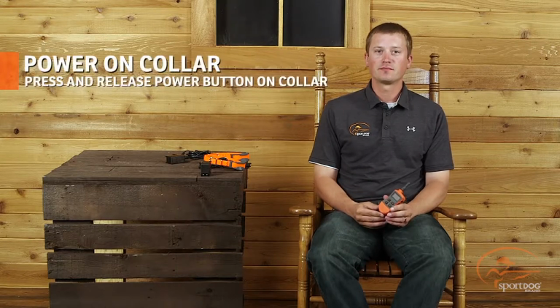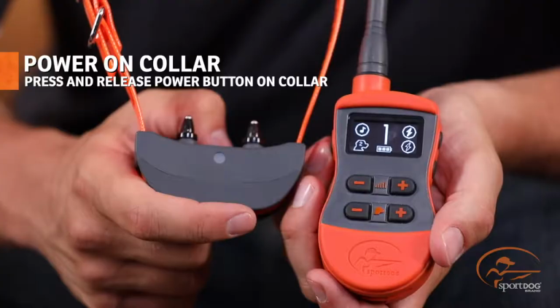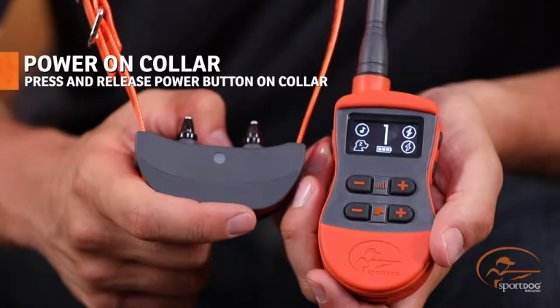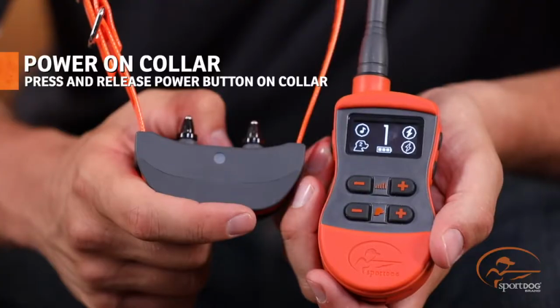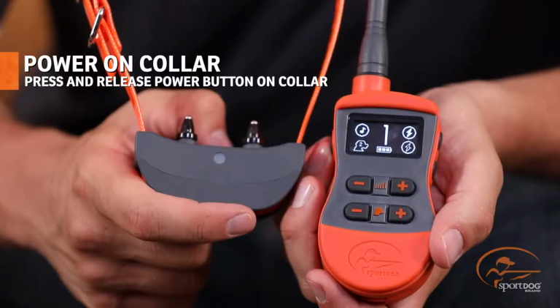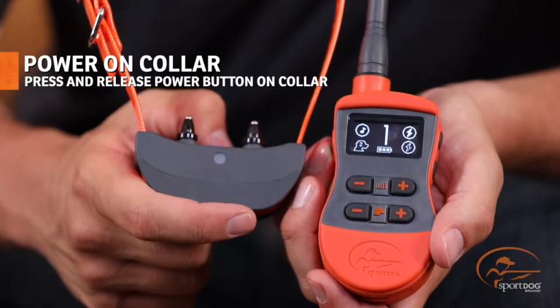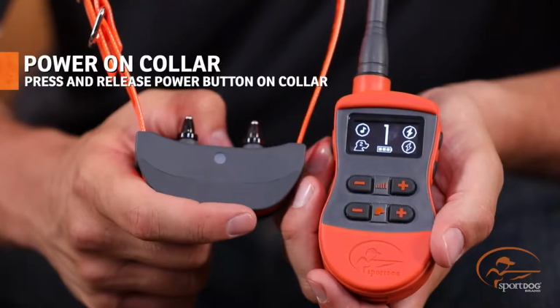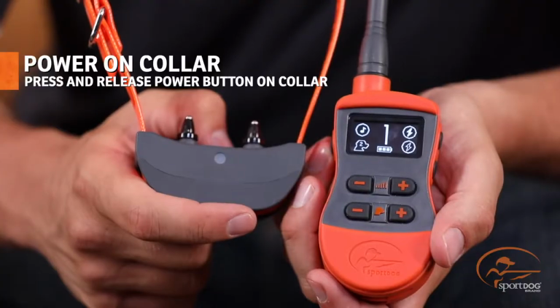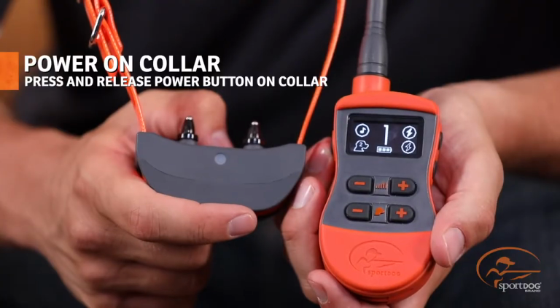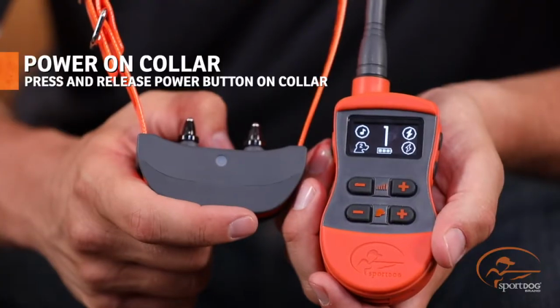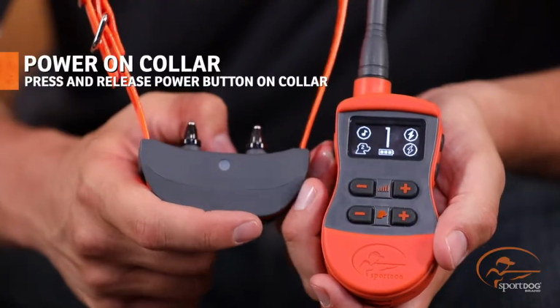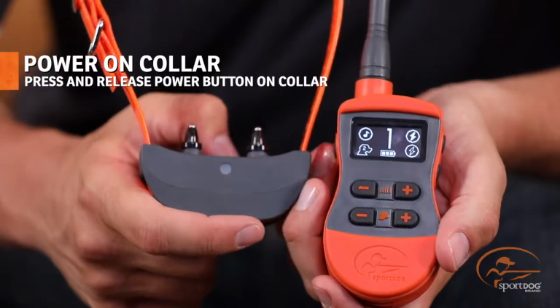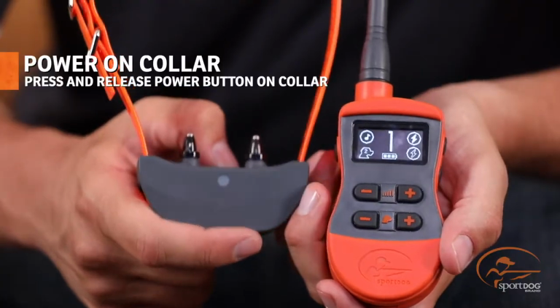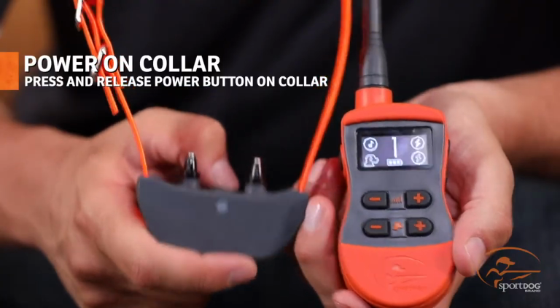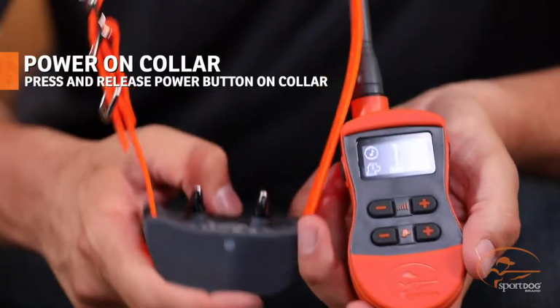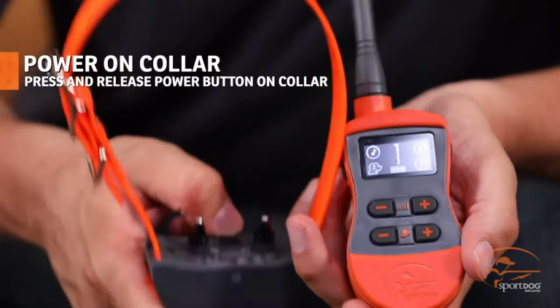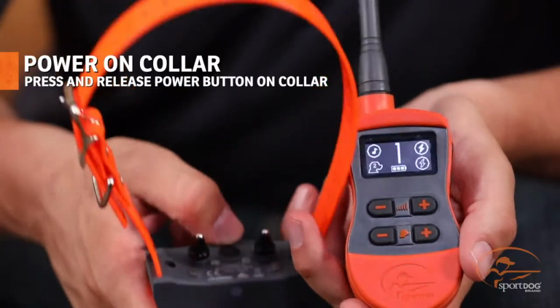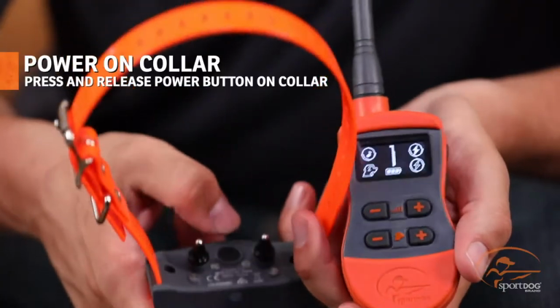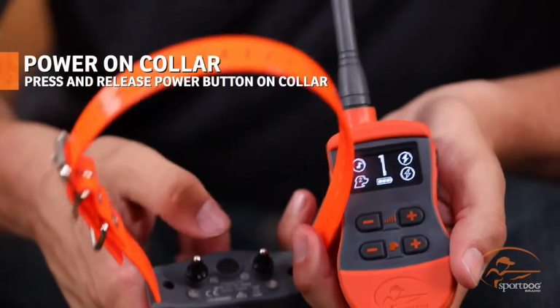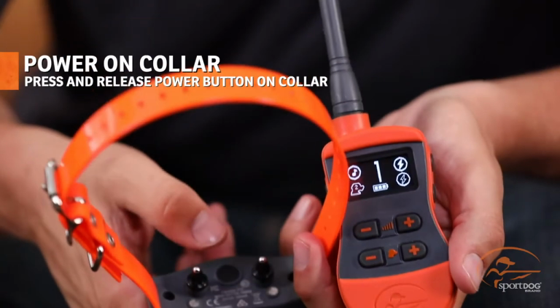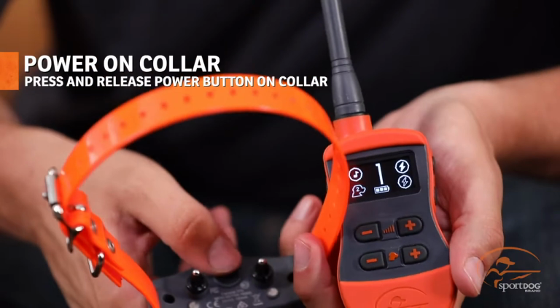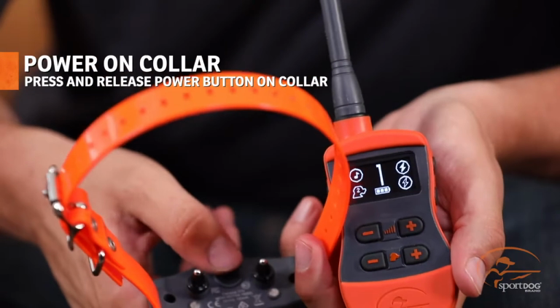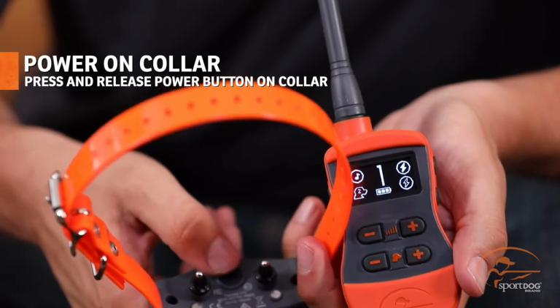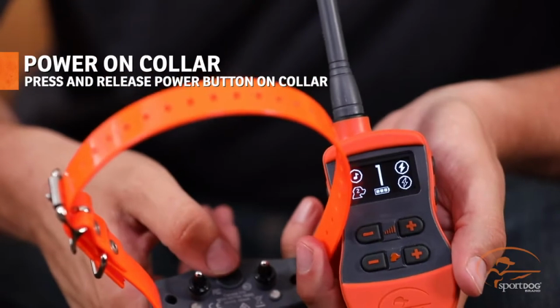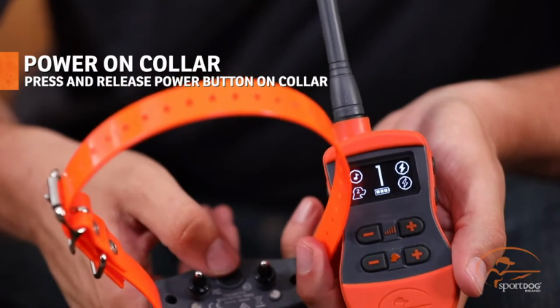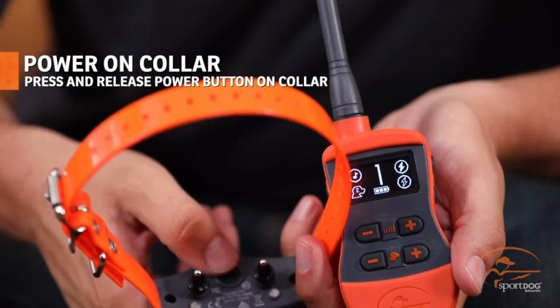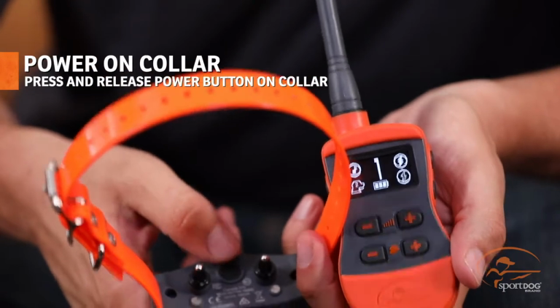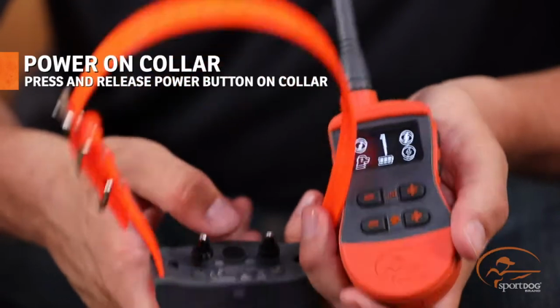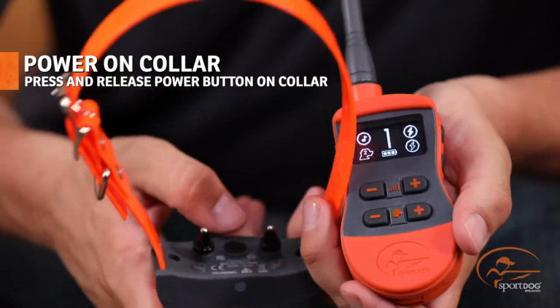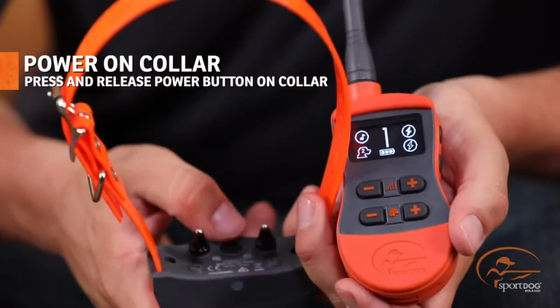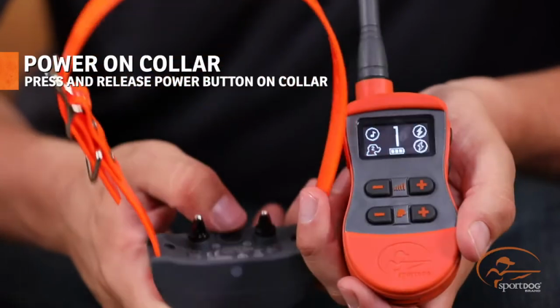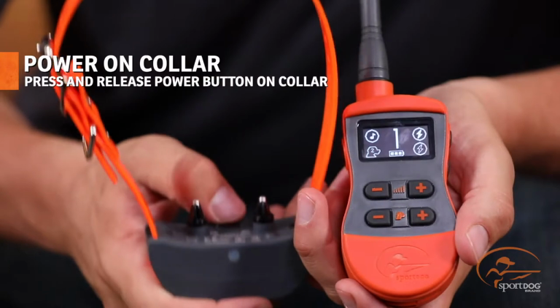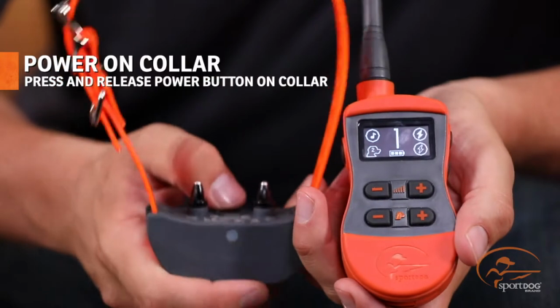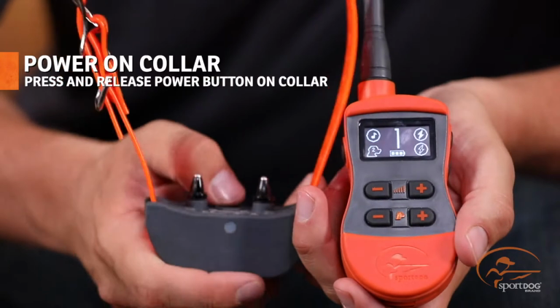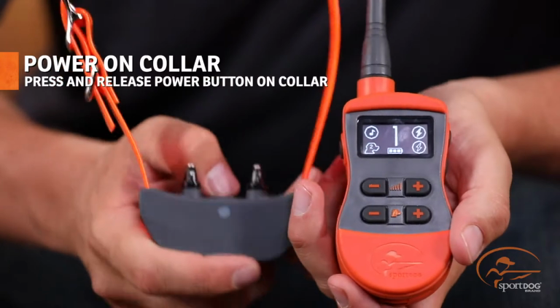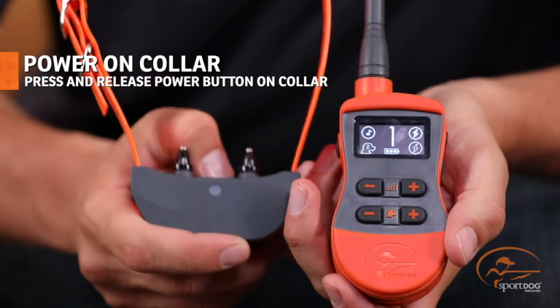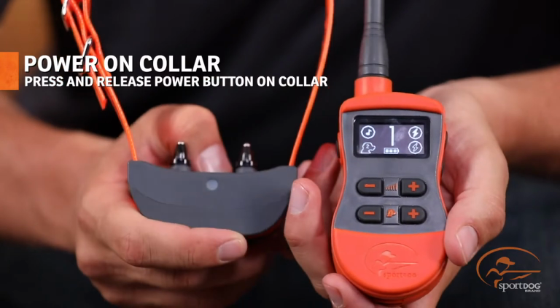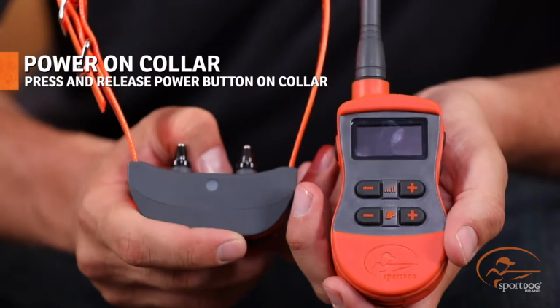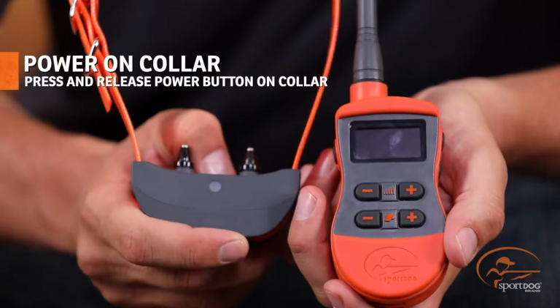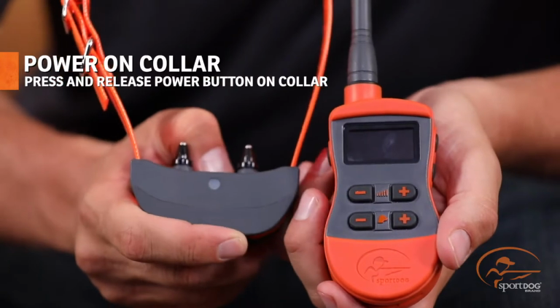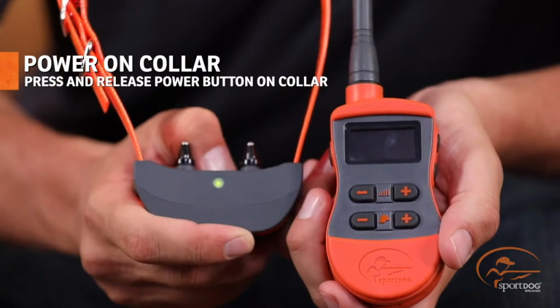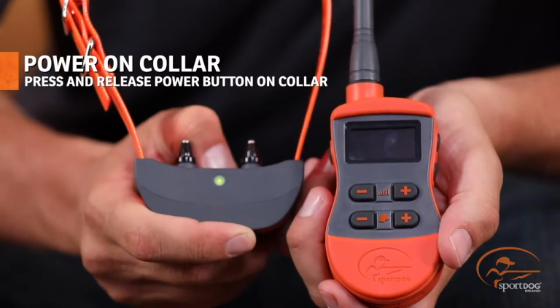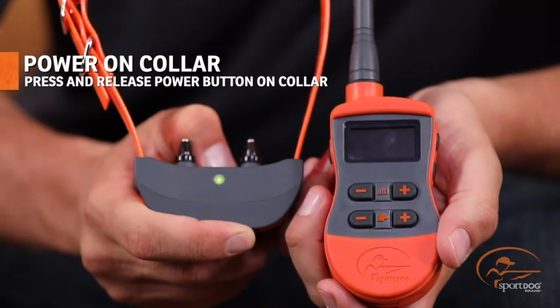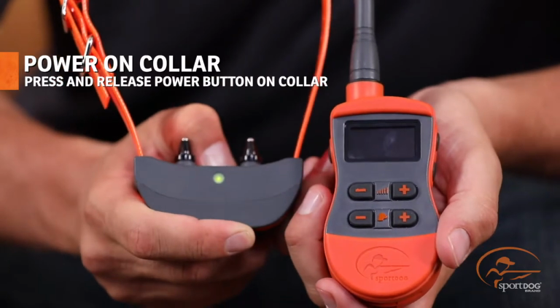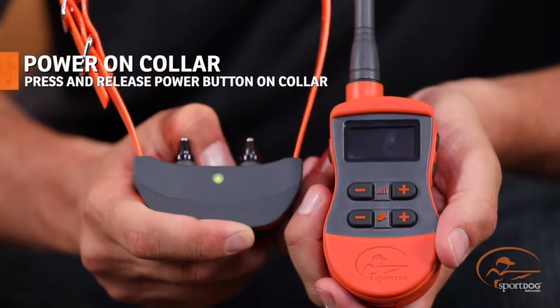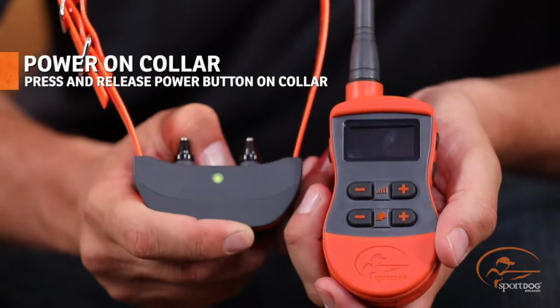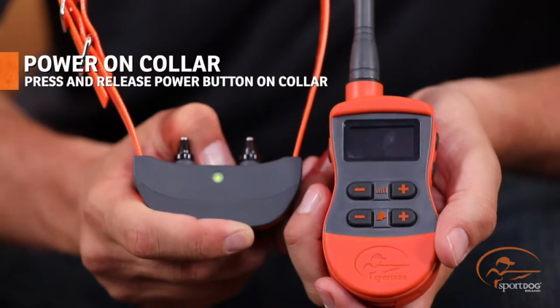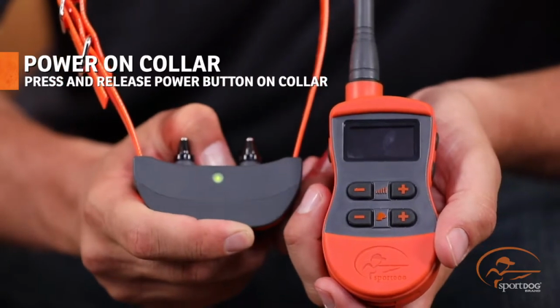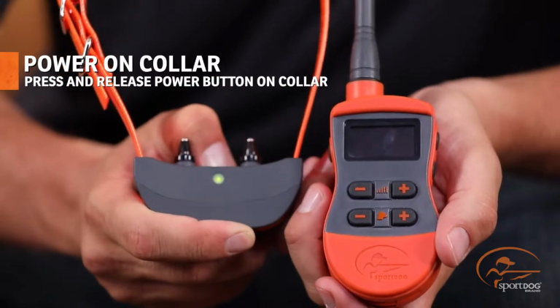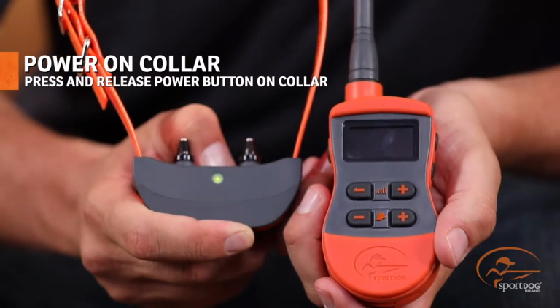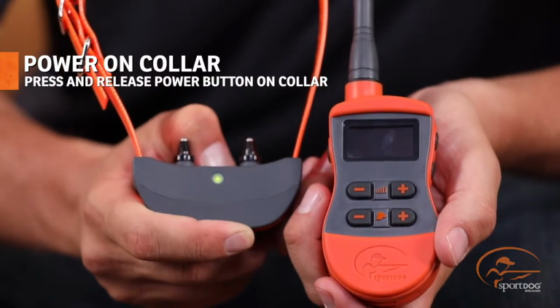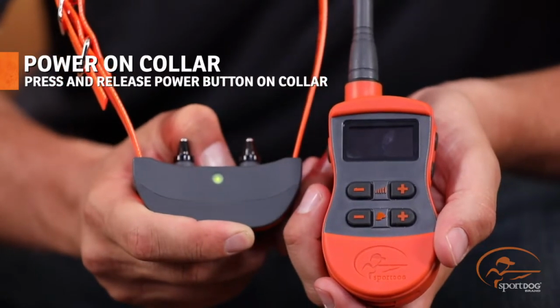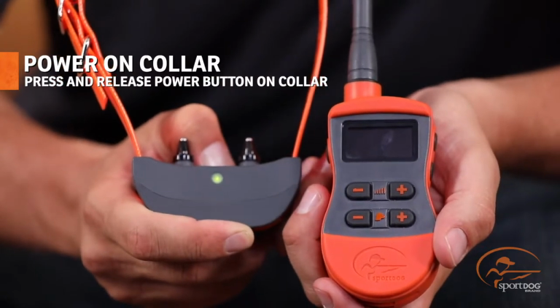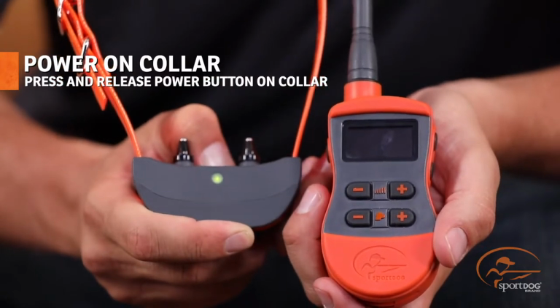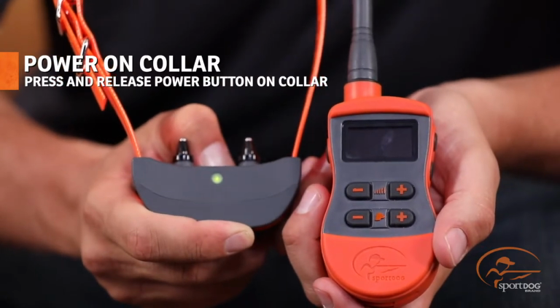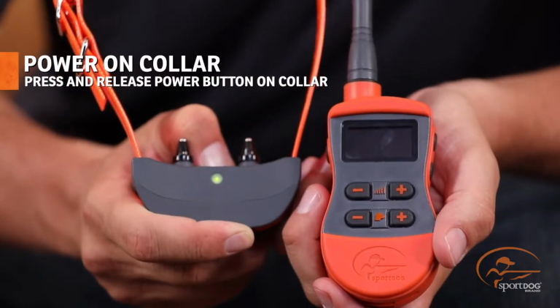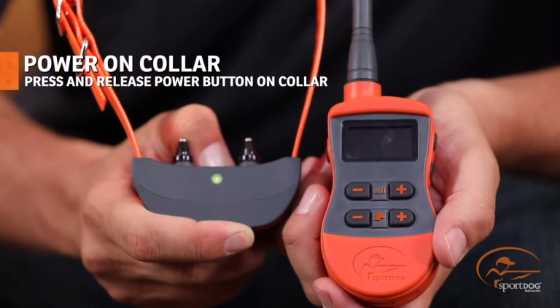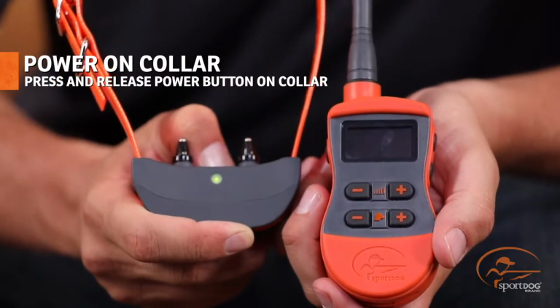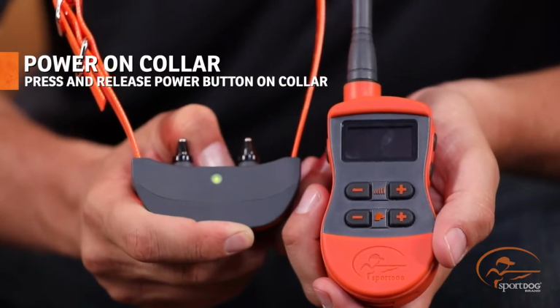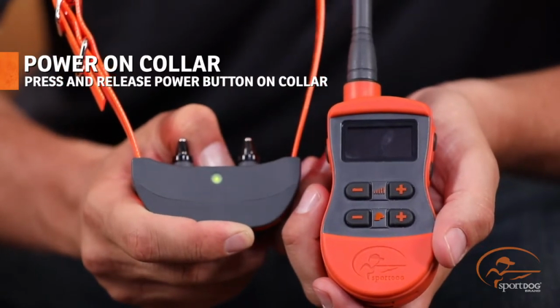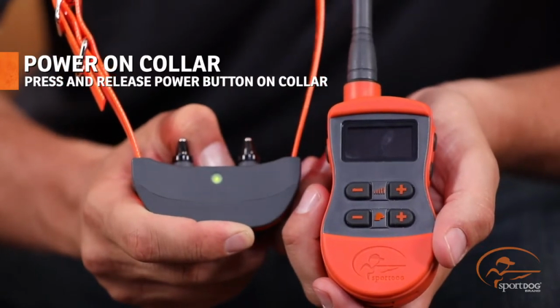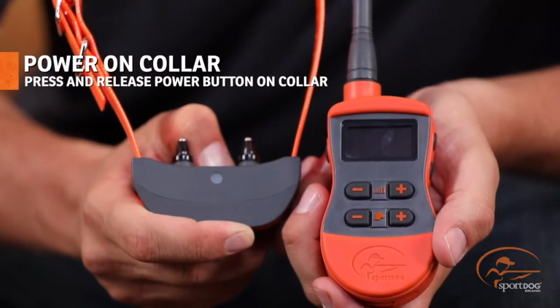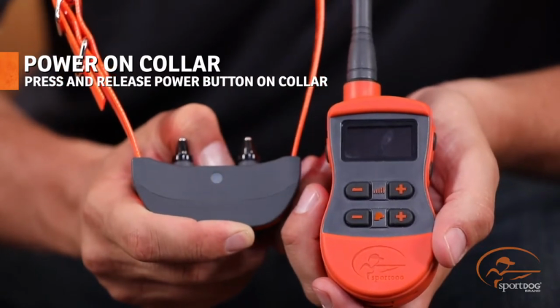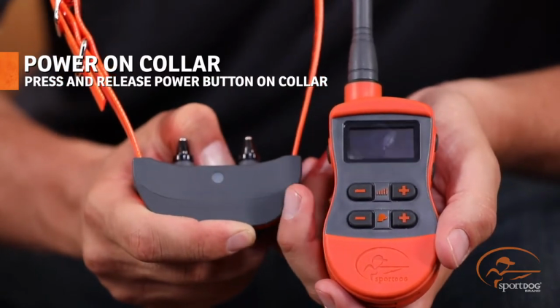To turn the unit on, simply press and release the power button found on the collar. You'll hear a tone as well as see a green light start to flash.